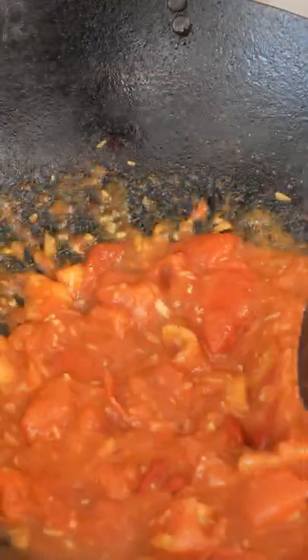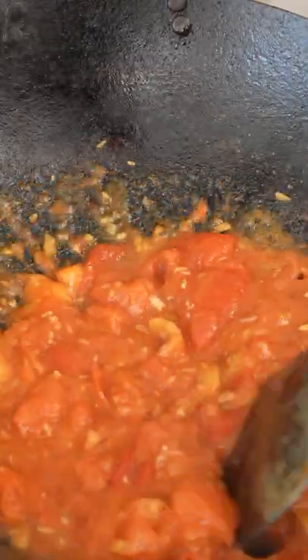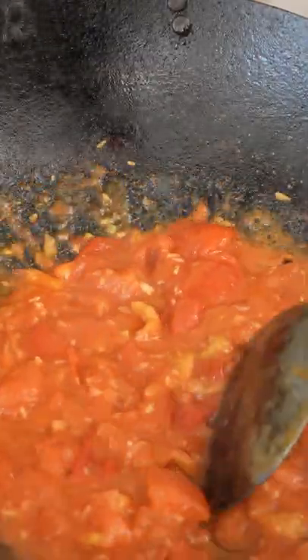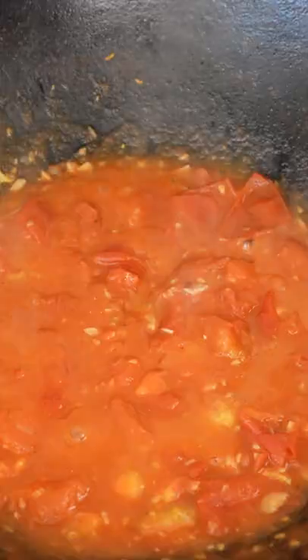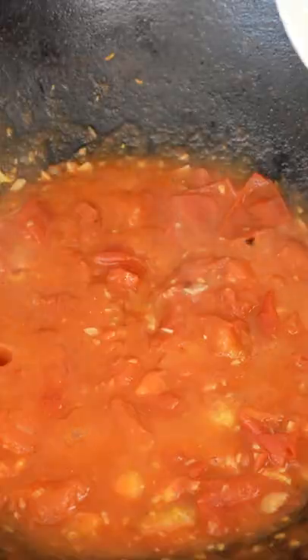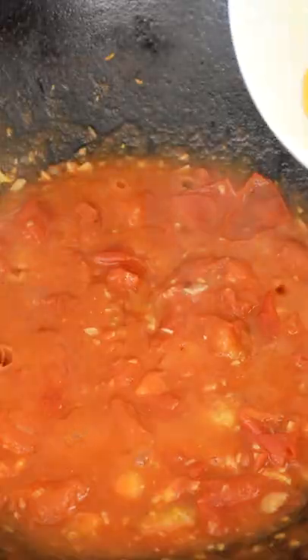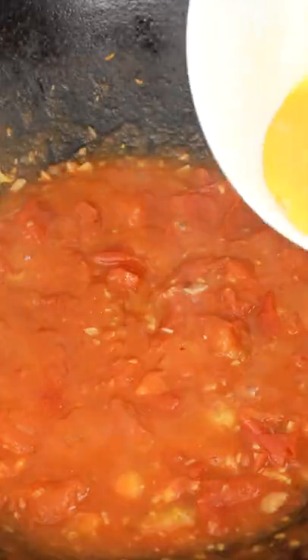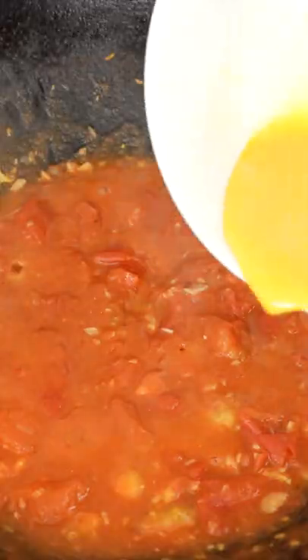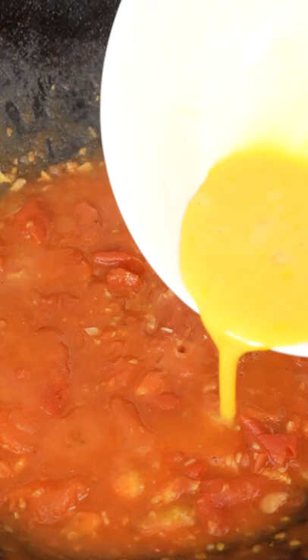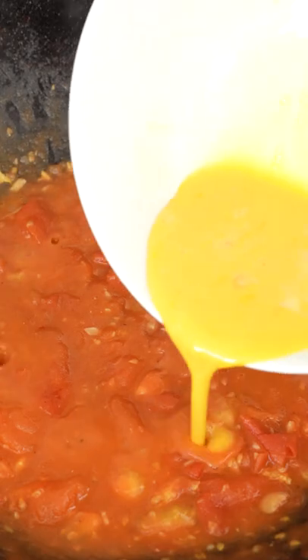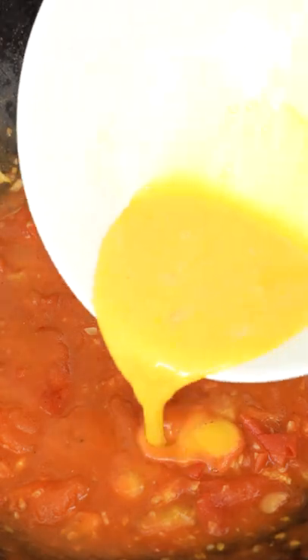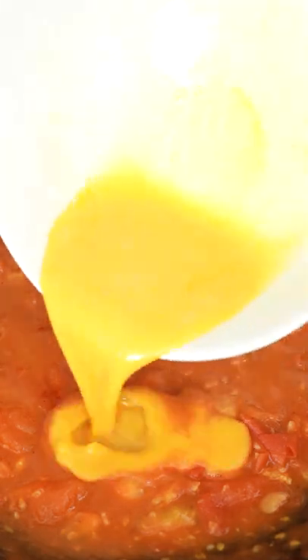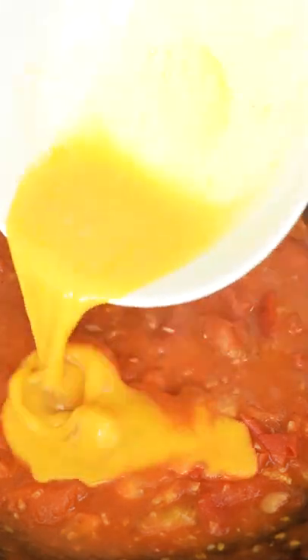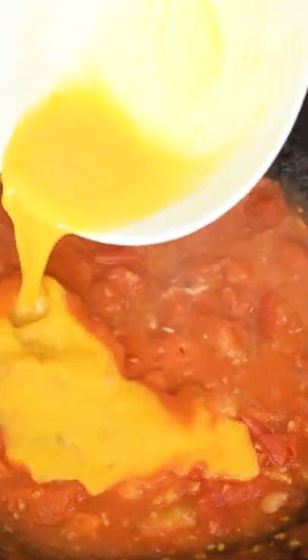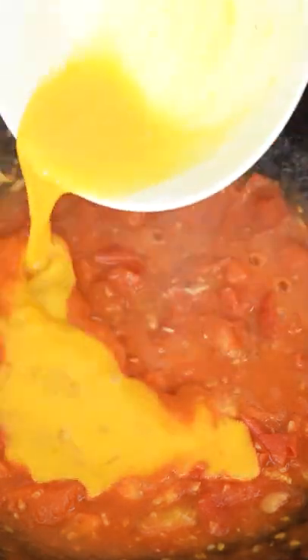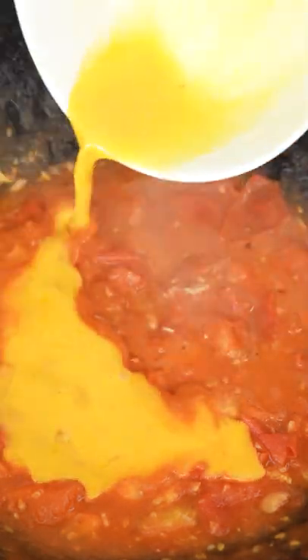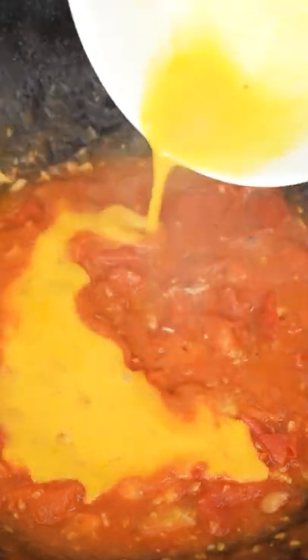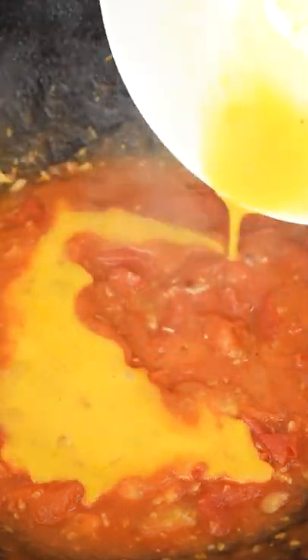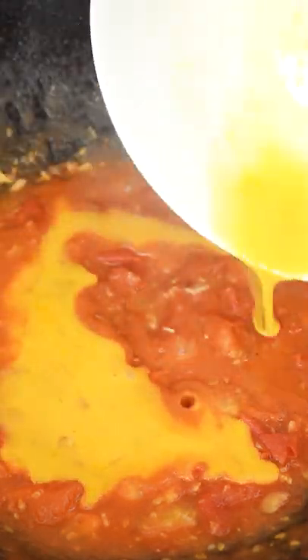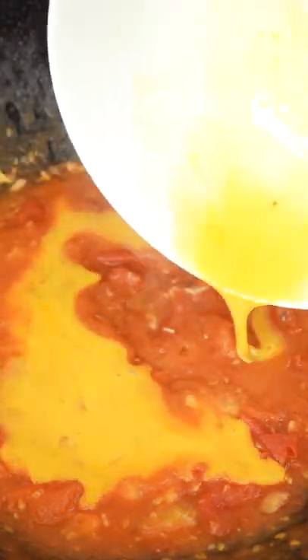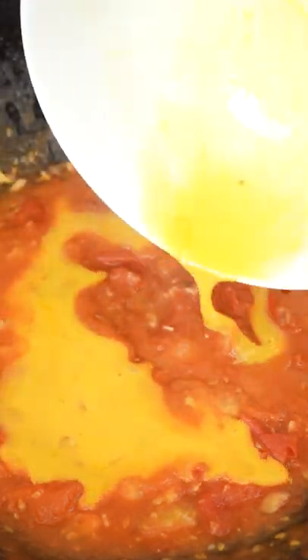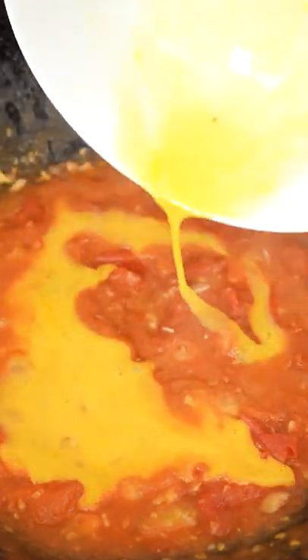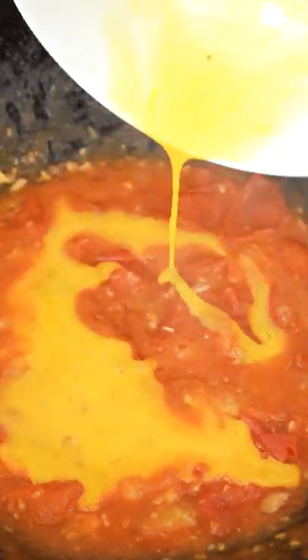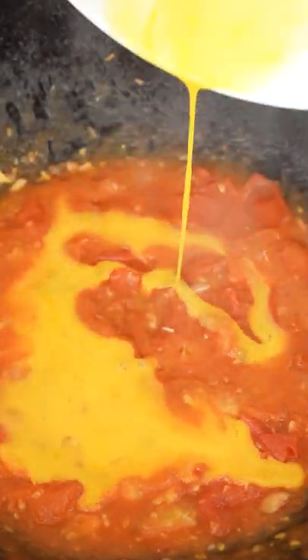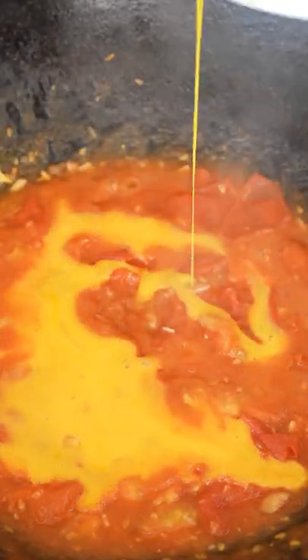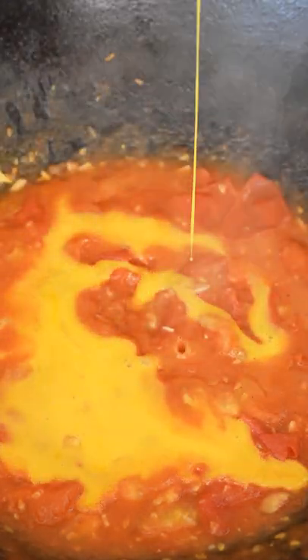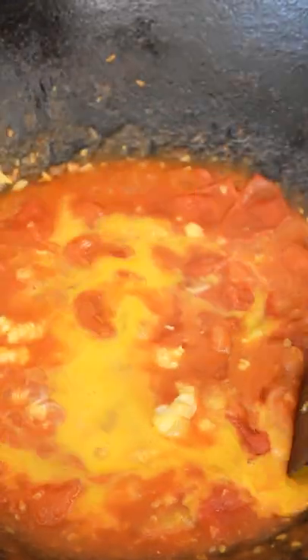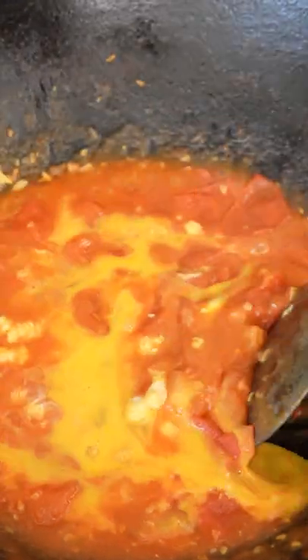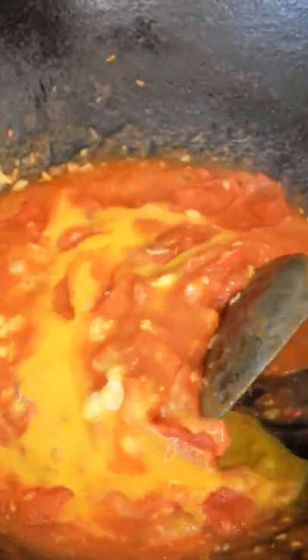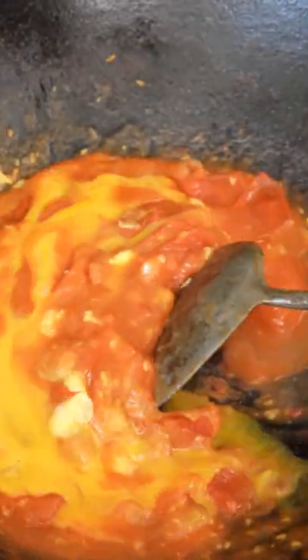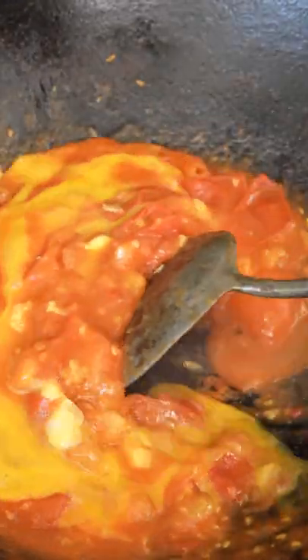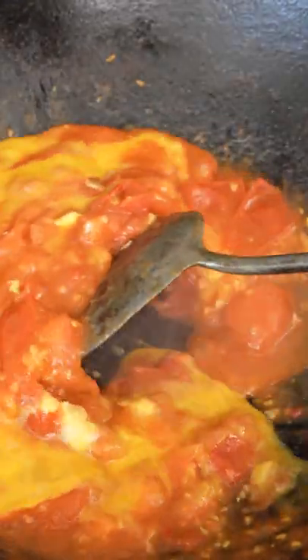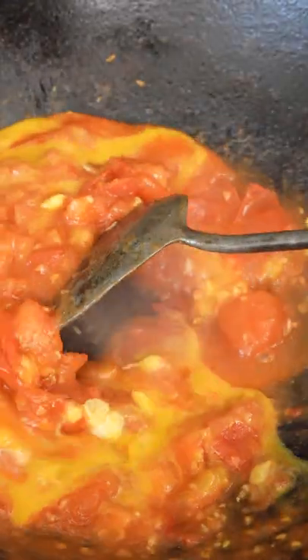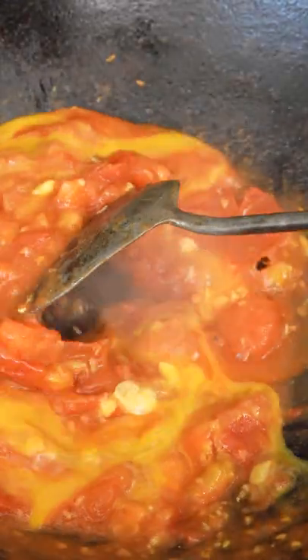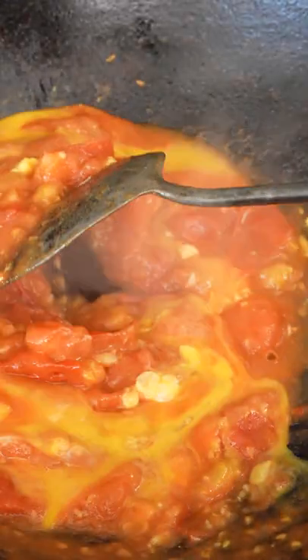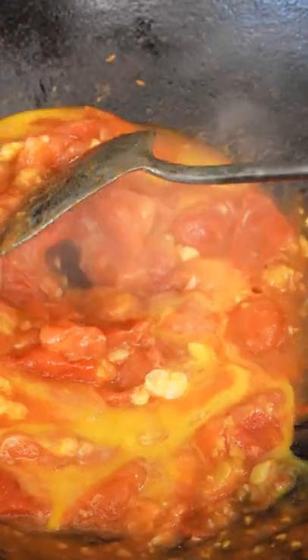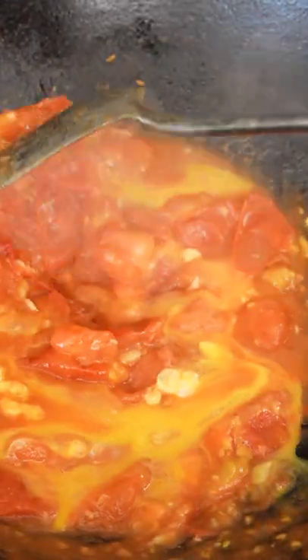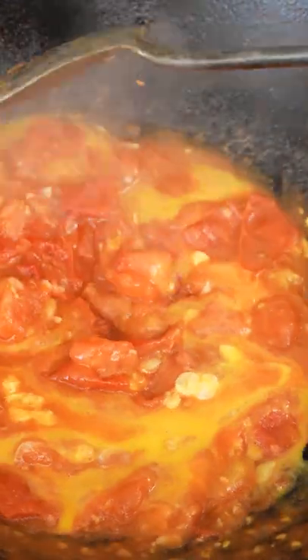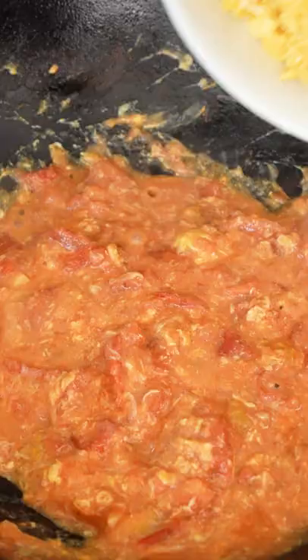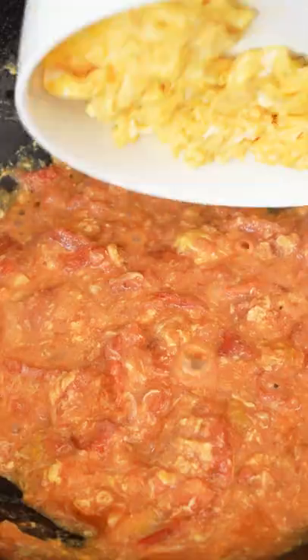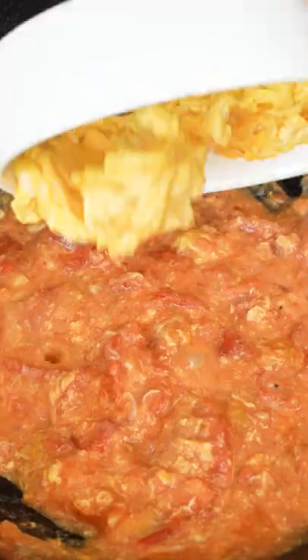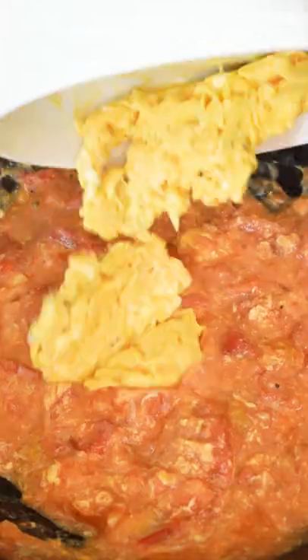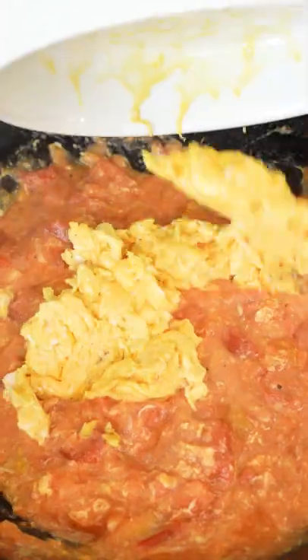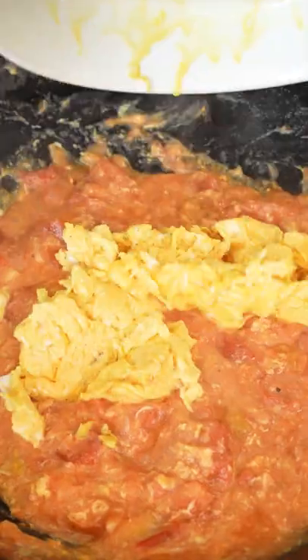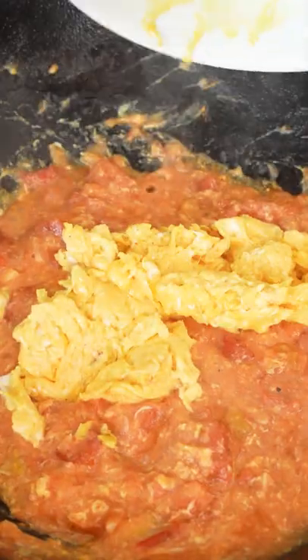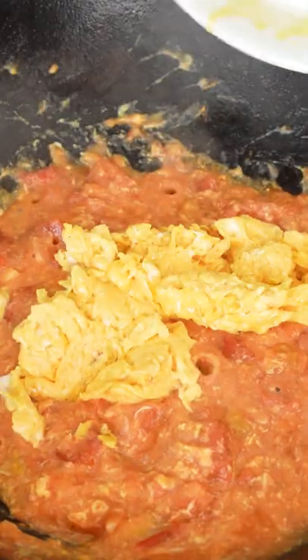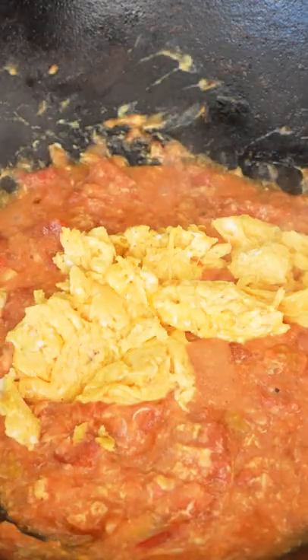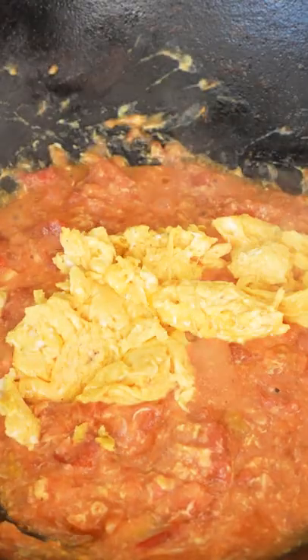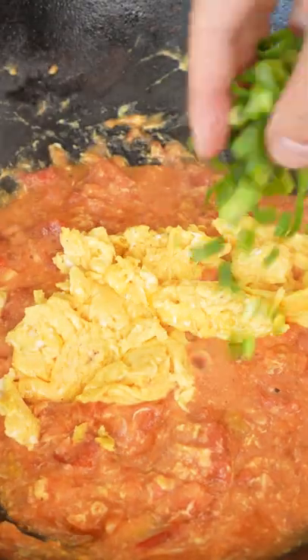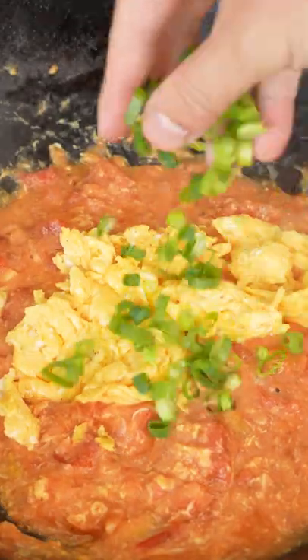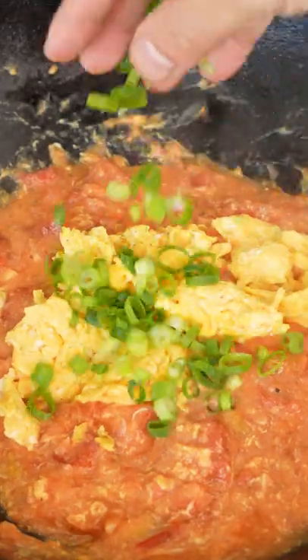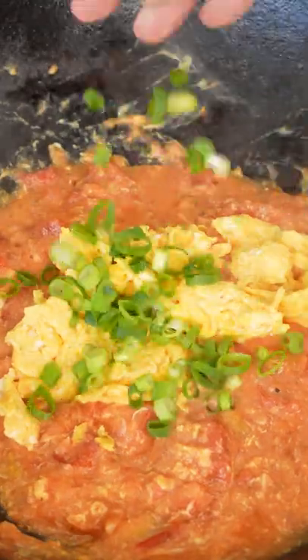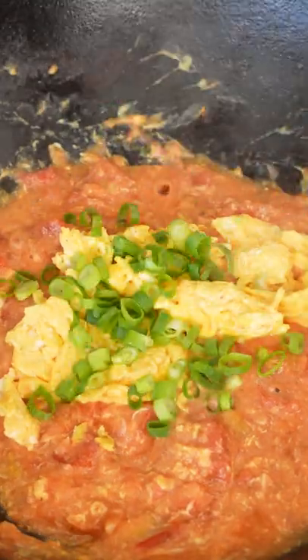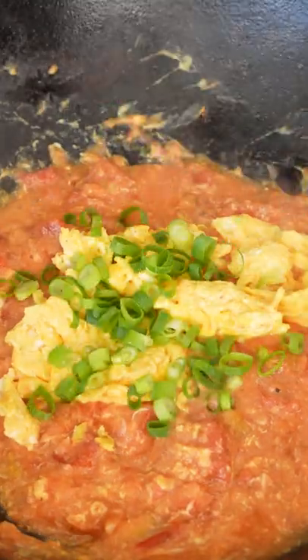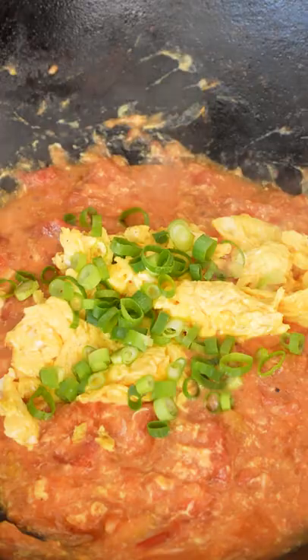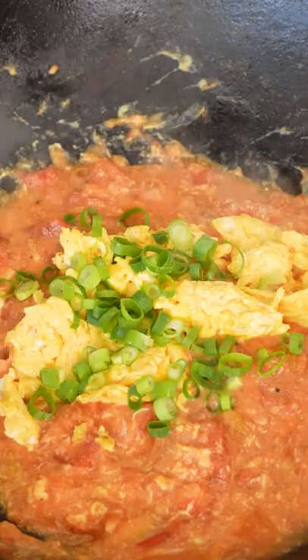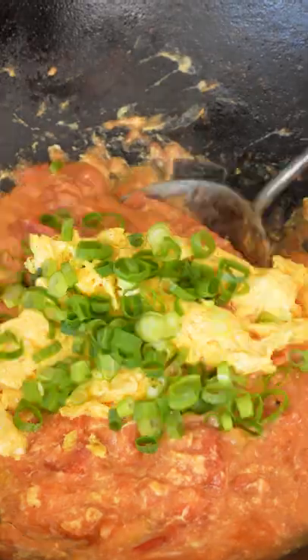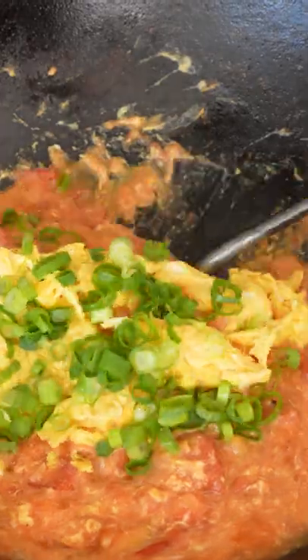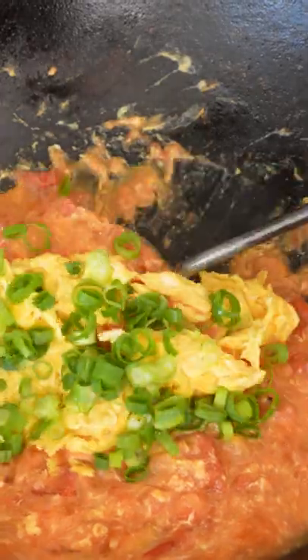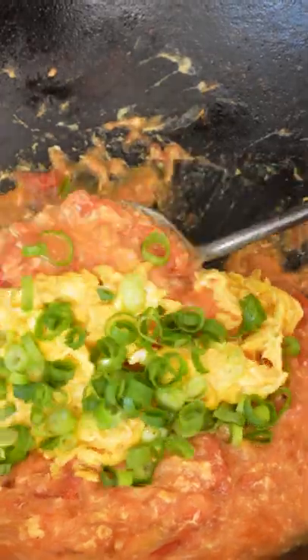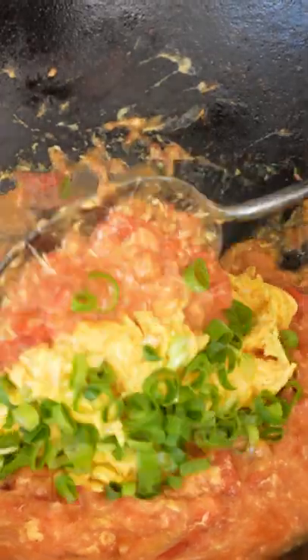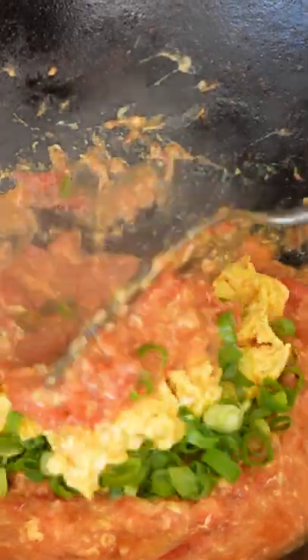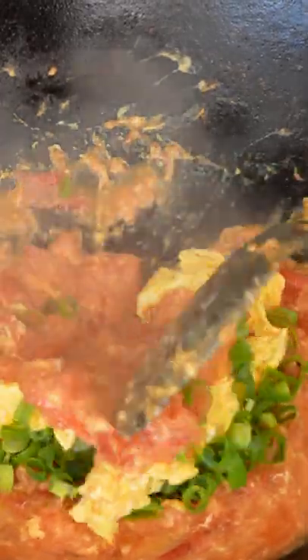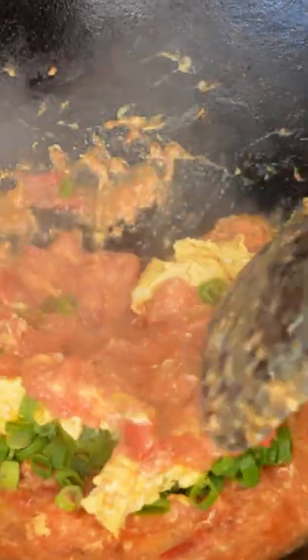Then add the rest of your eggs and stir gently to let them set in the tomatoes. Once they're set, add back your soft scrambled eggs, scallions, and mix to combine.